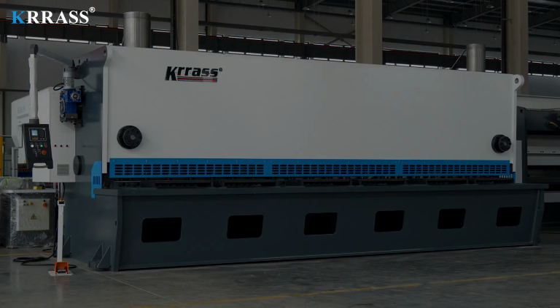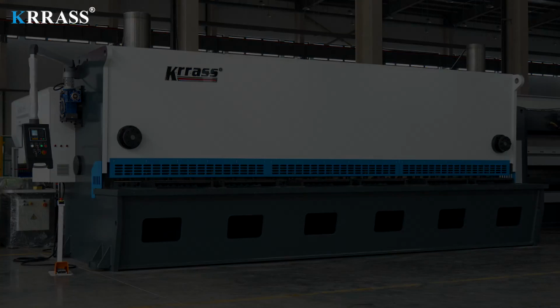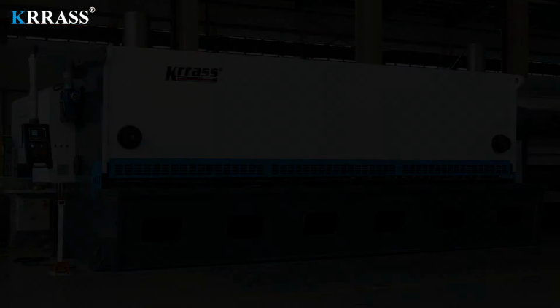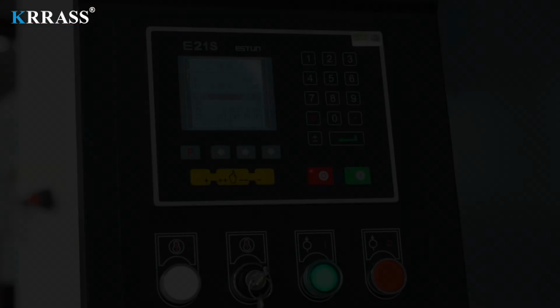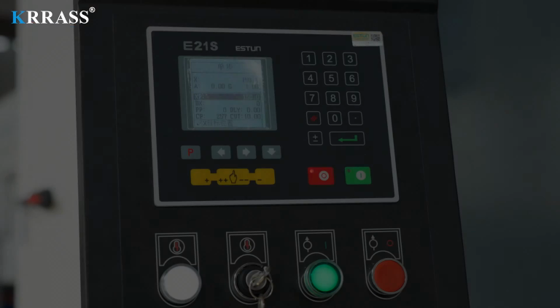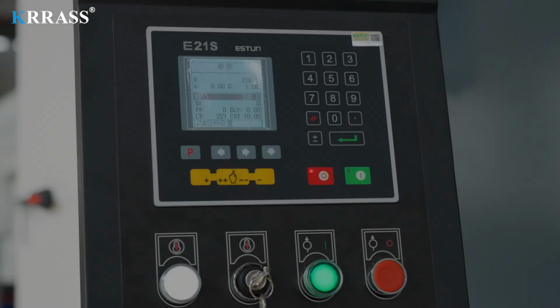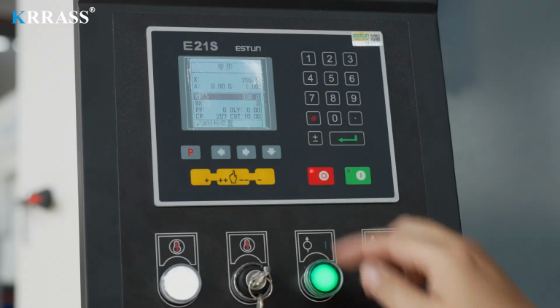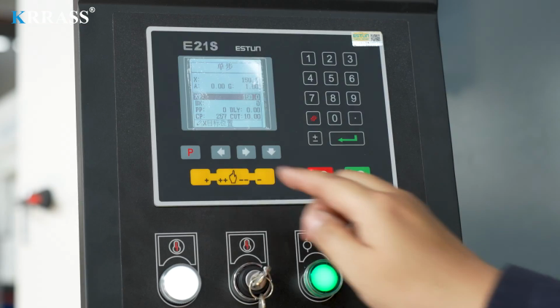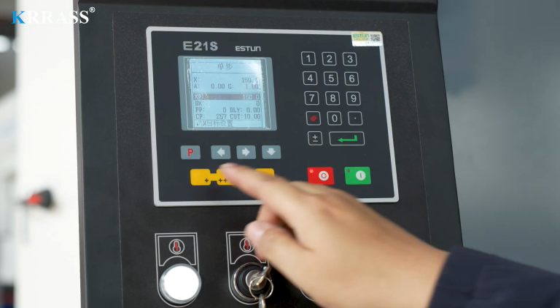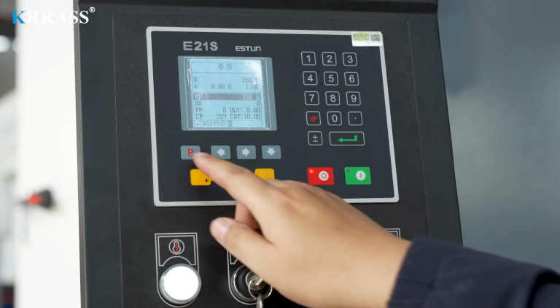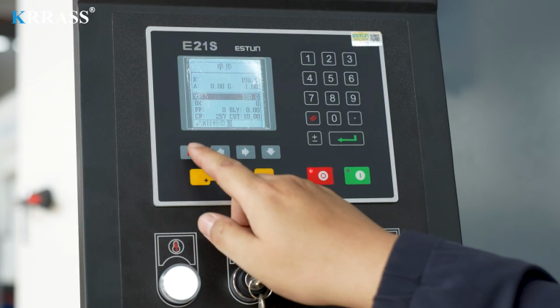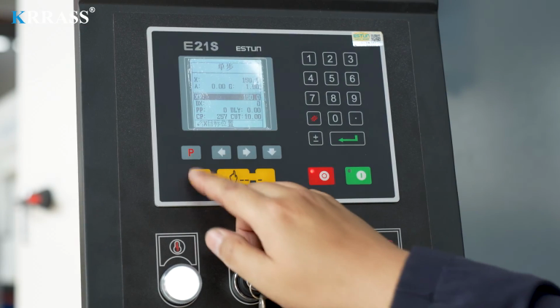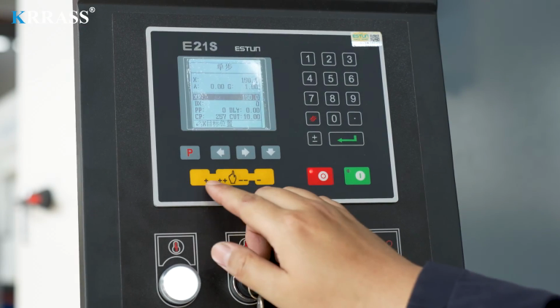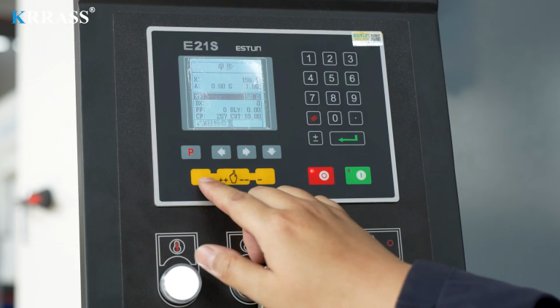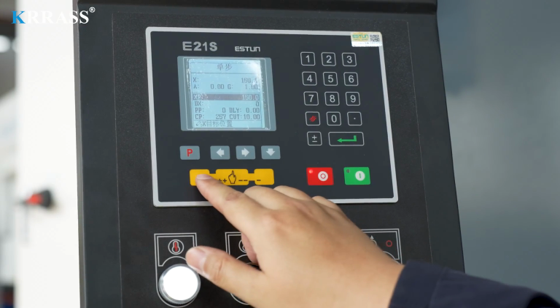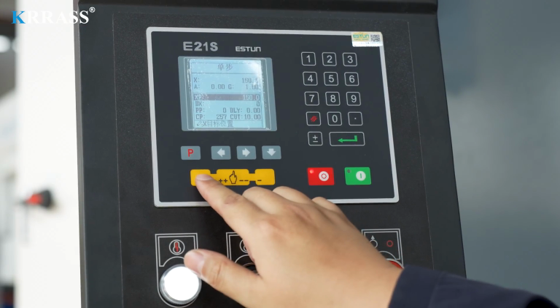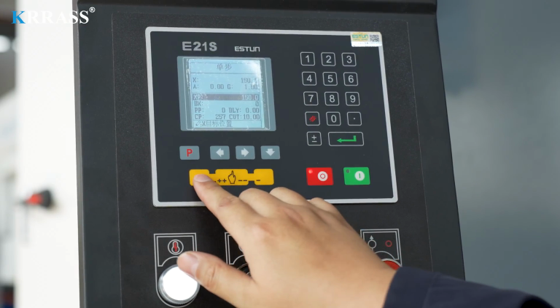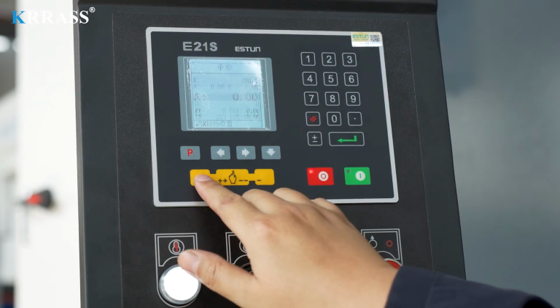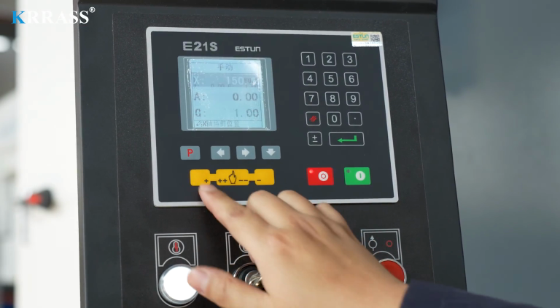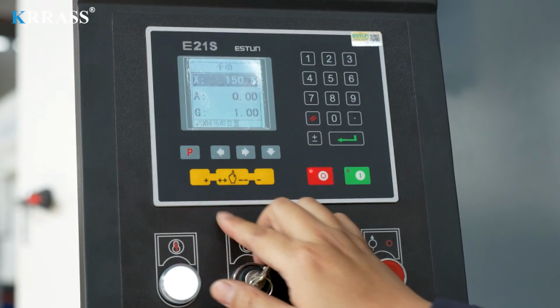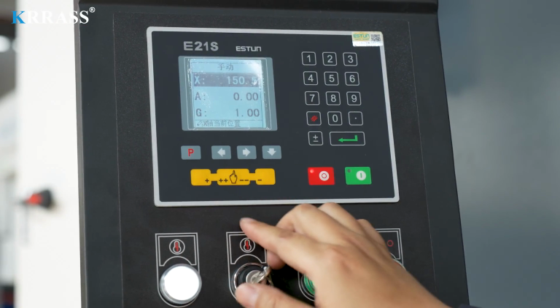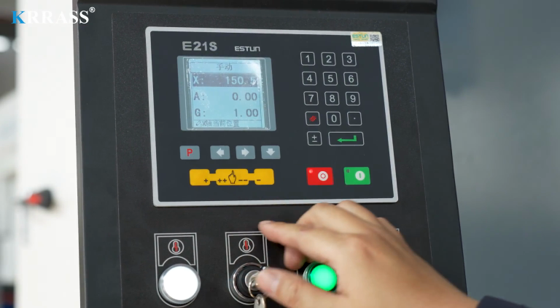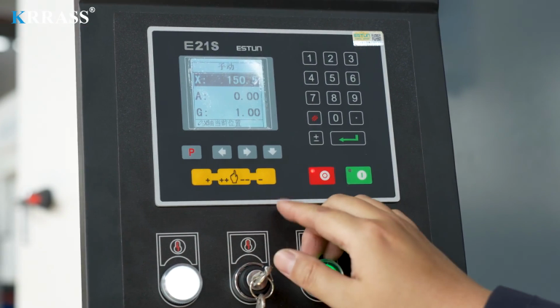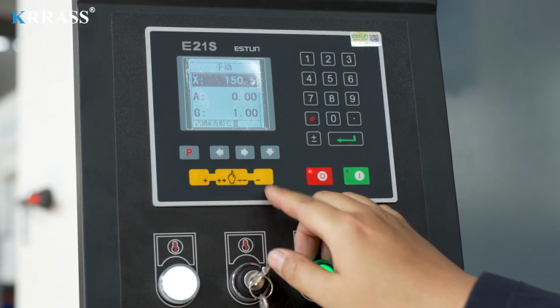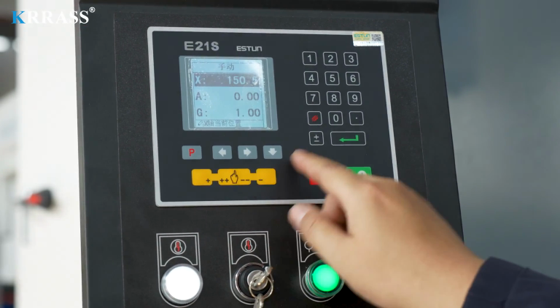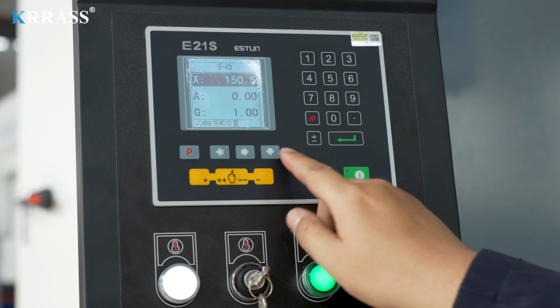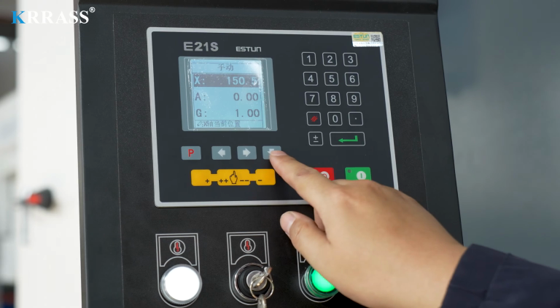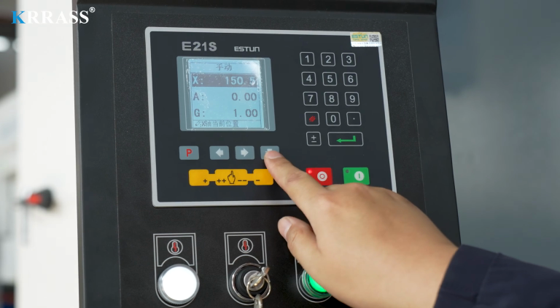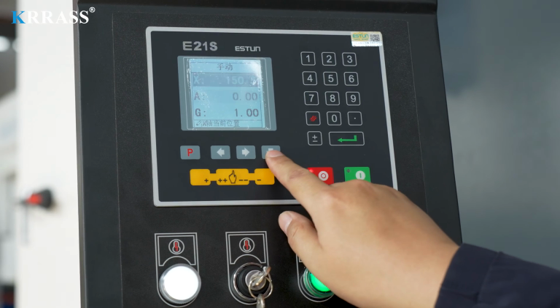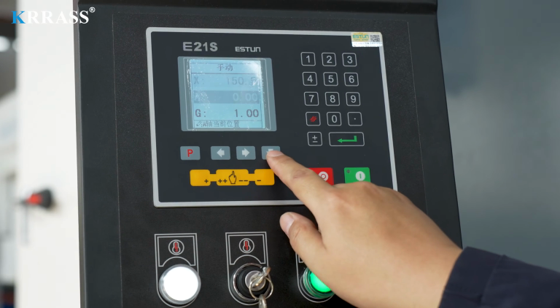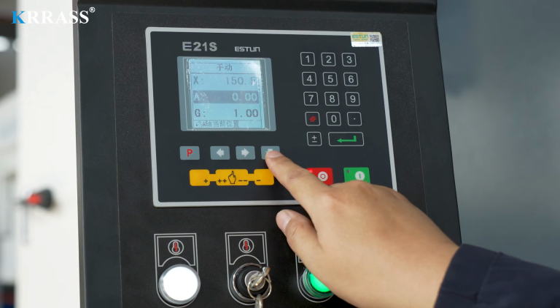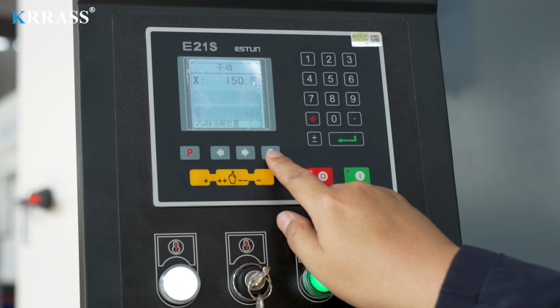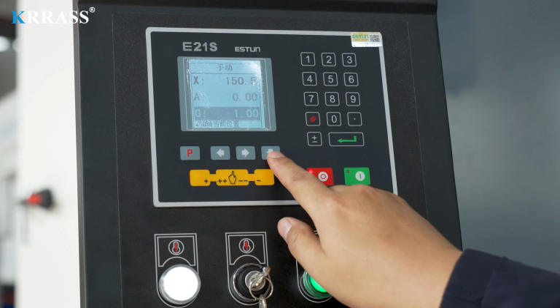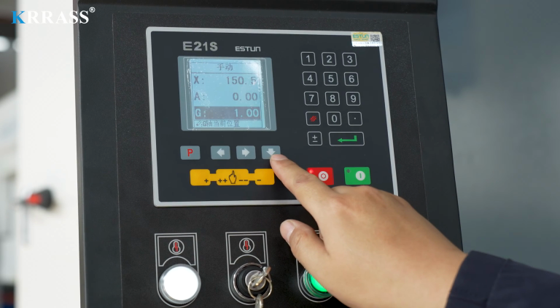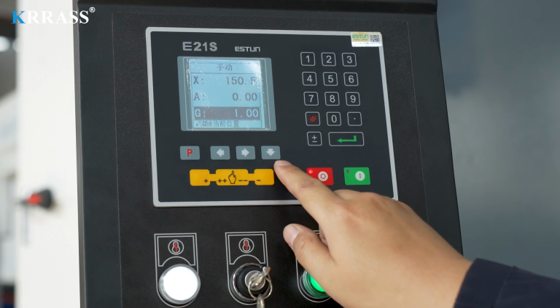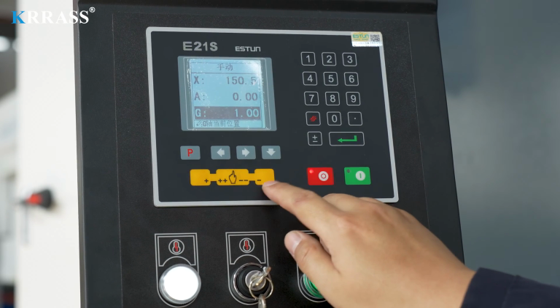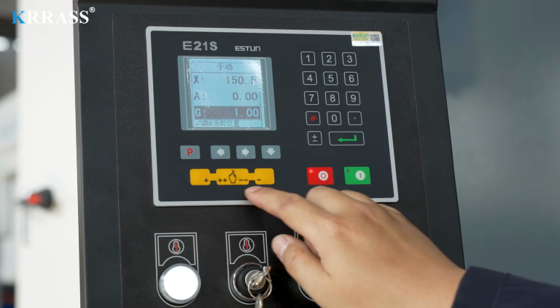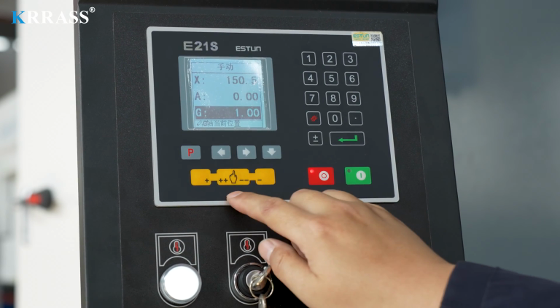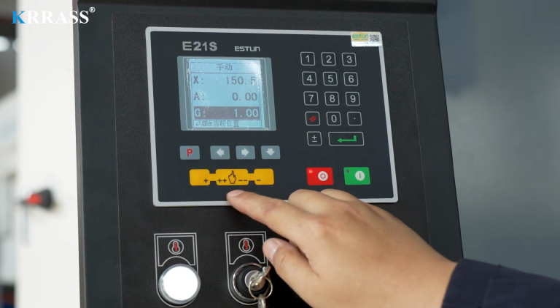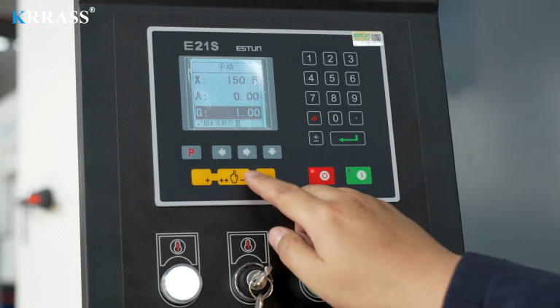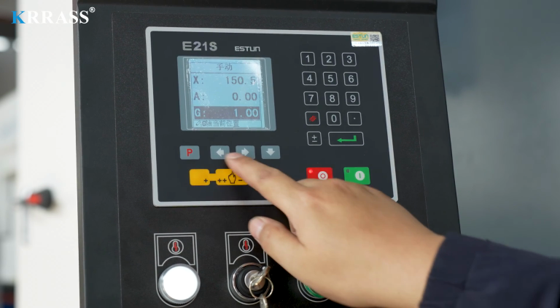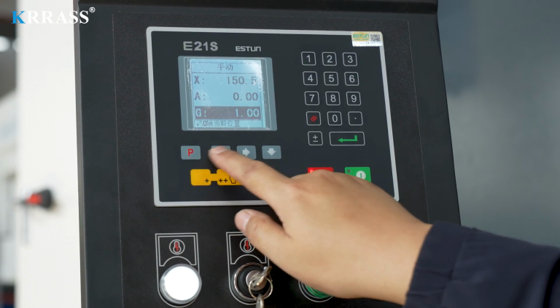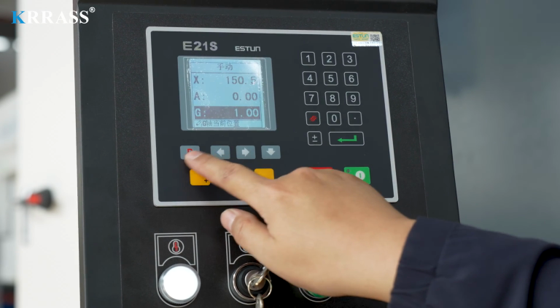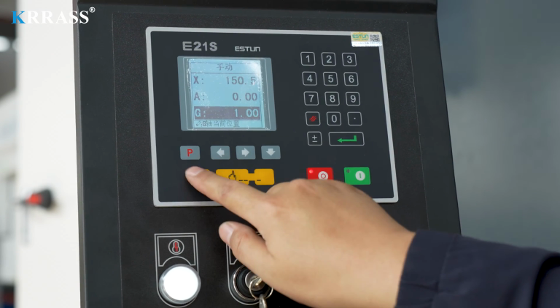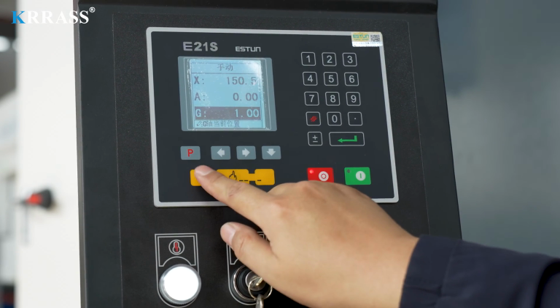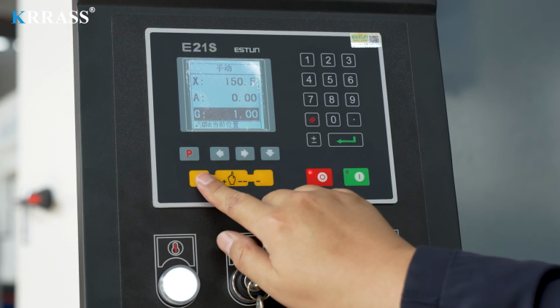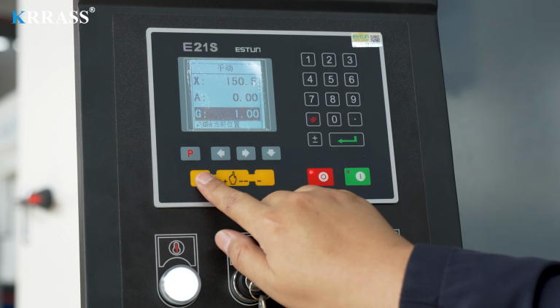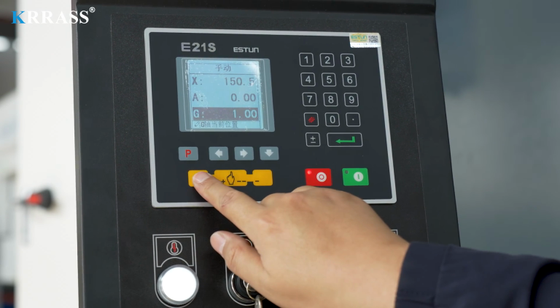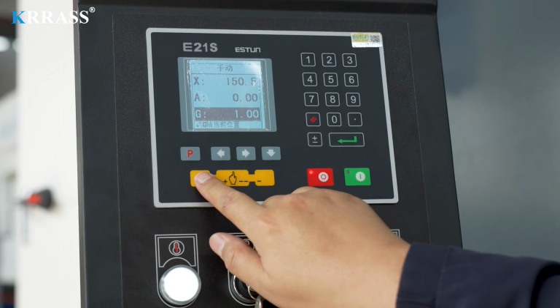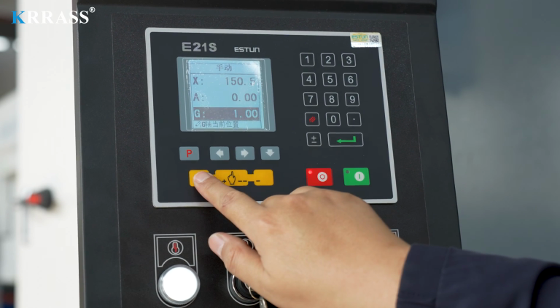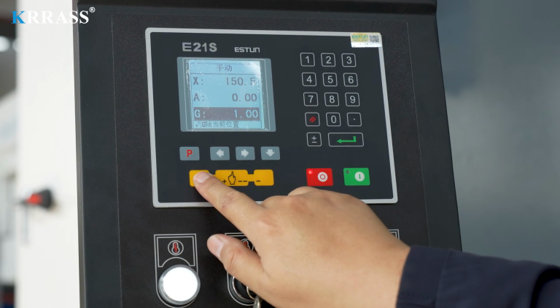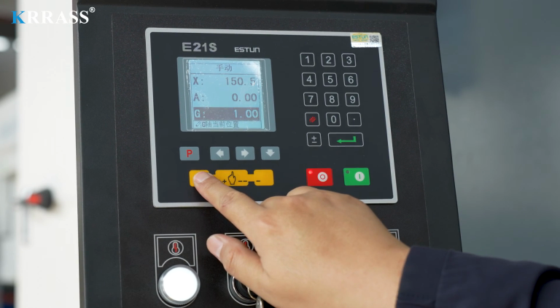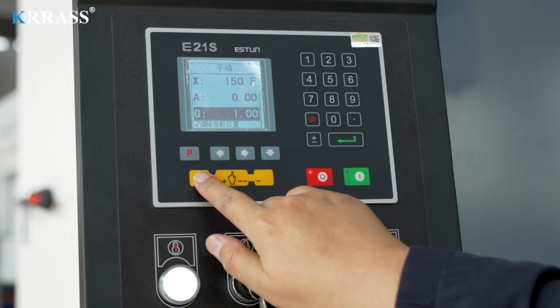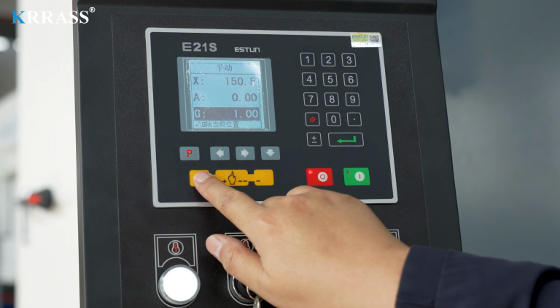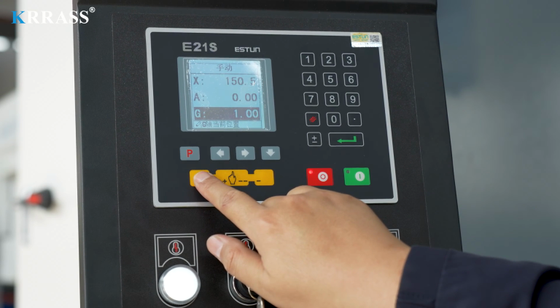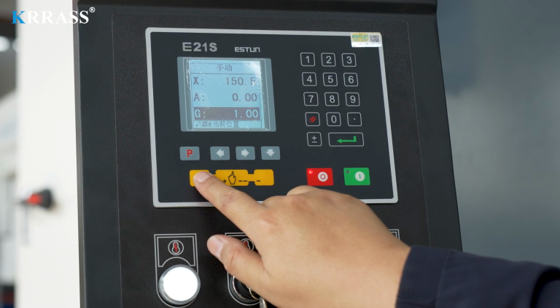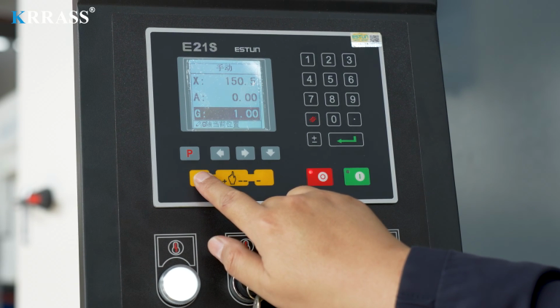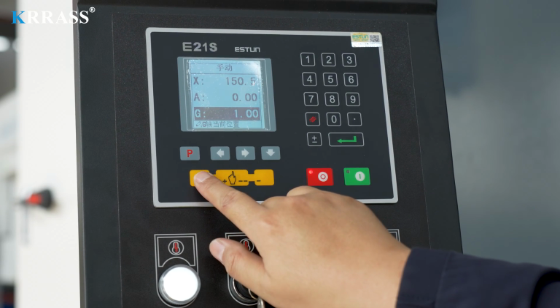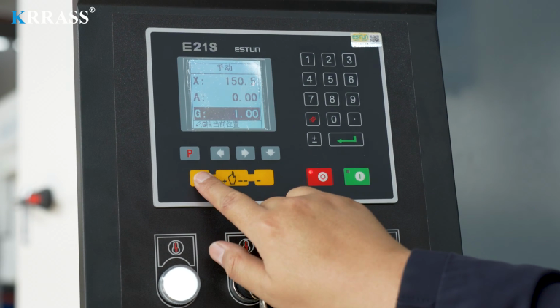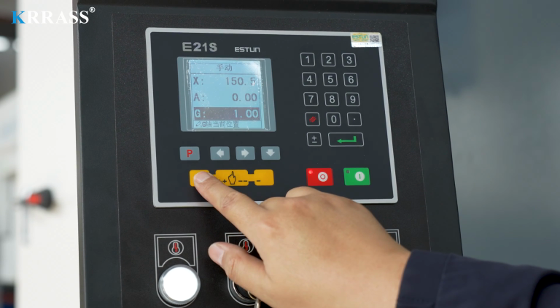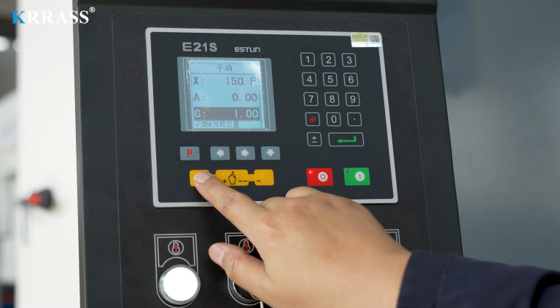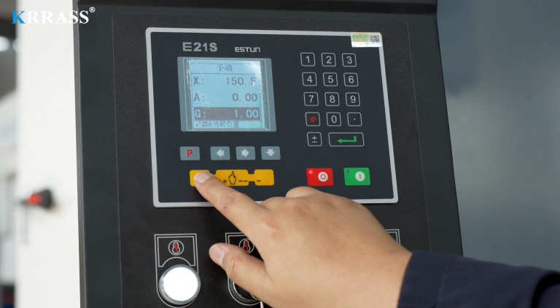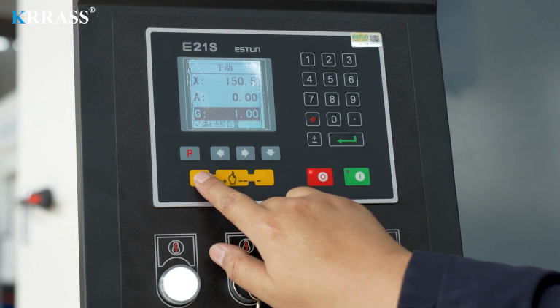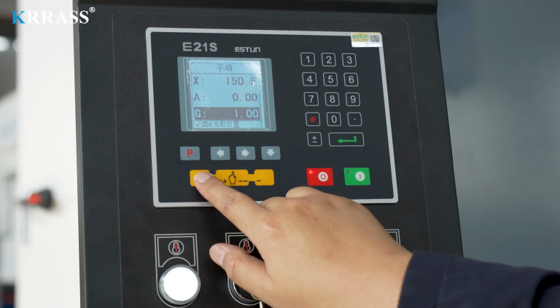The Esten E21S control system efficiently and precisely regulates the efficiency and accuracy of metal sheet cutting on the machine.